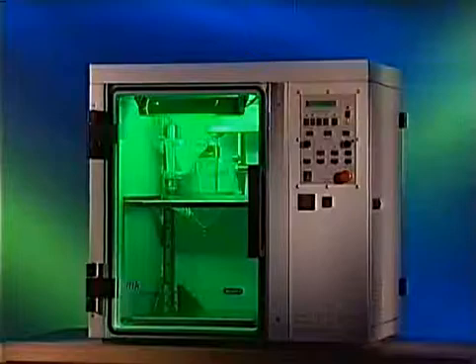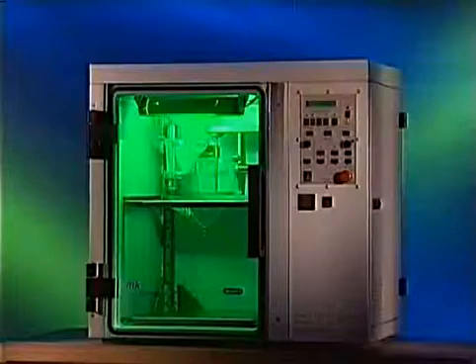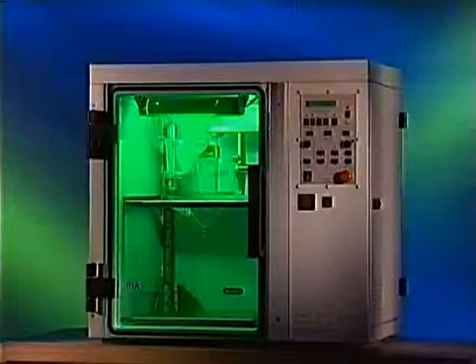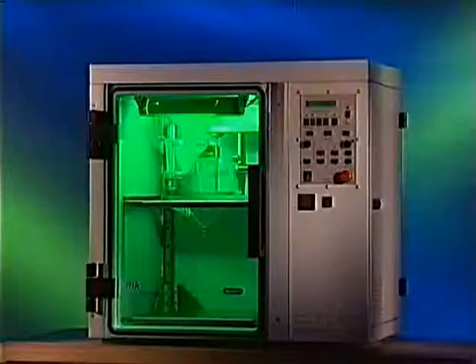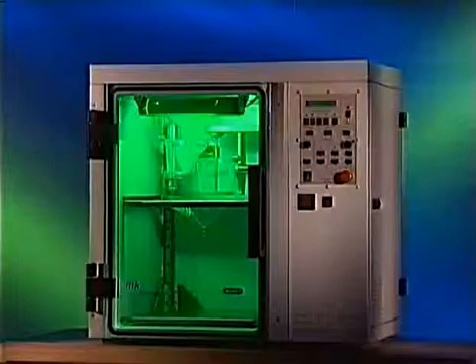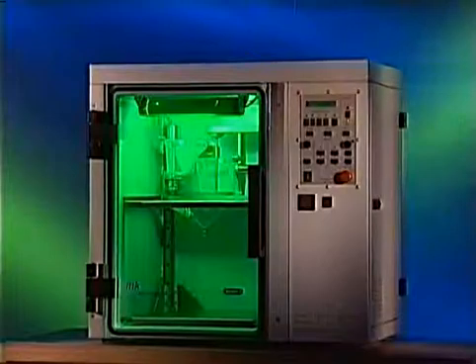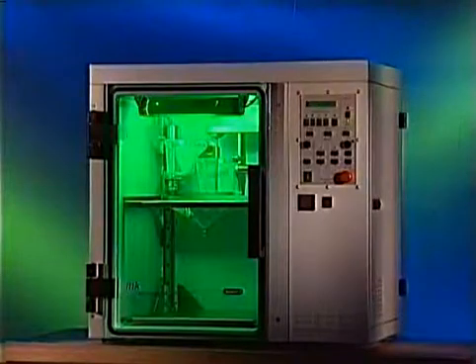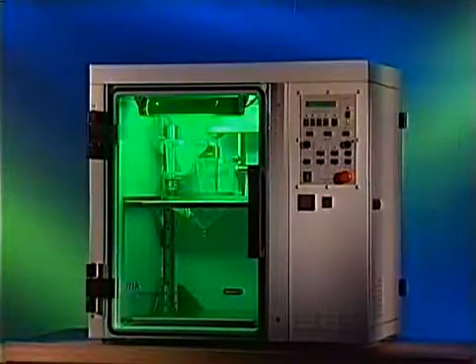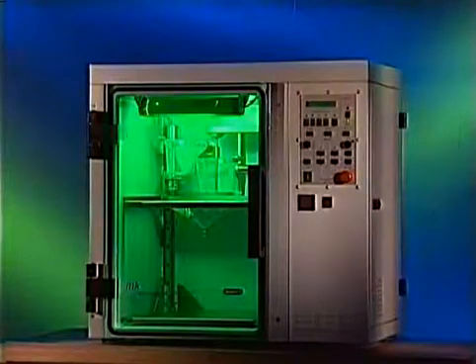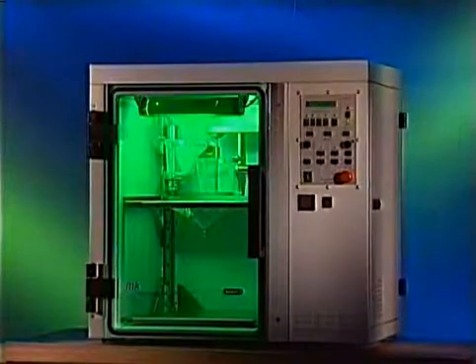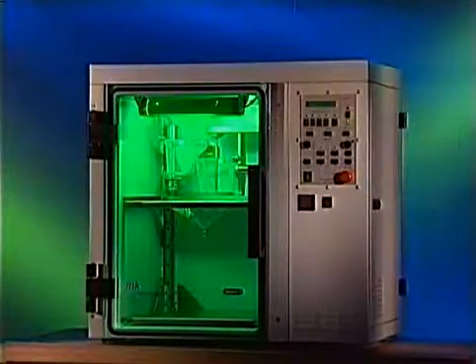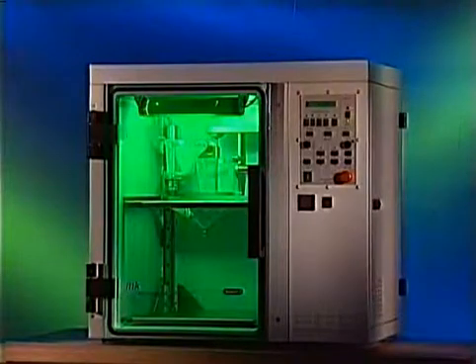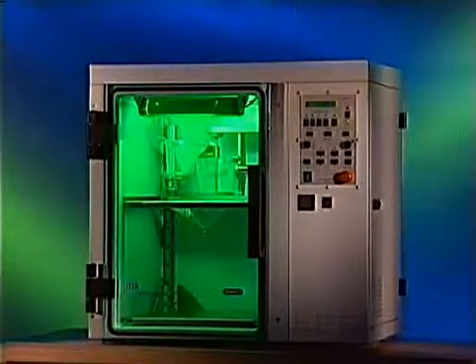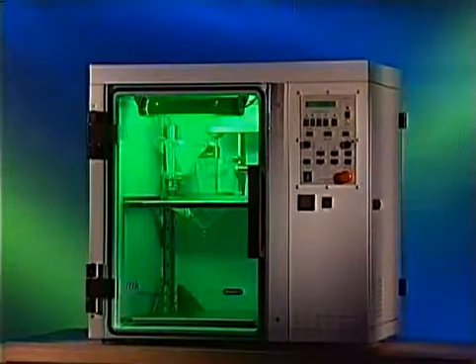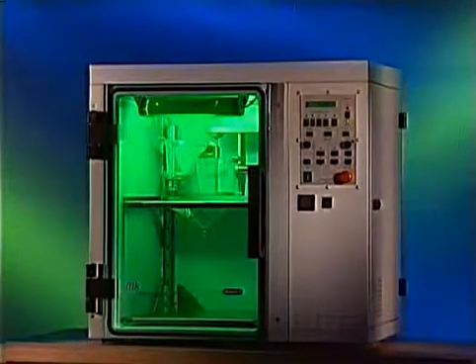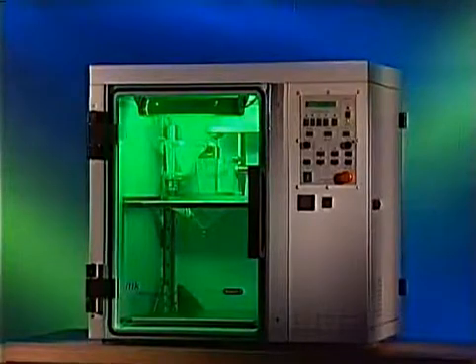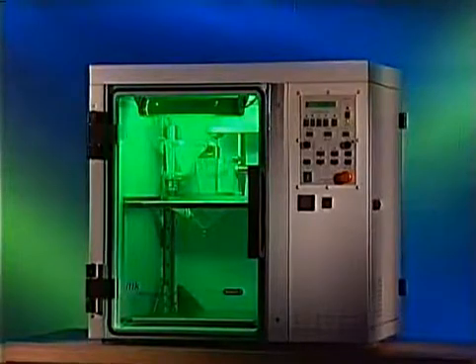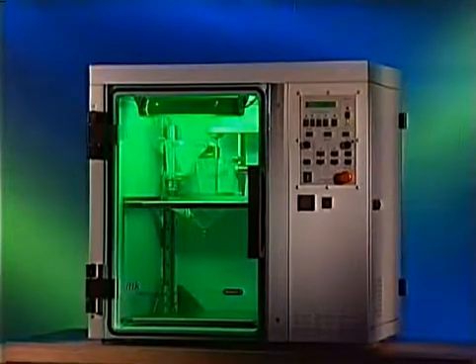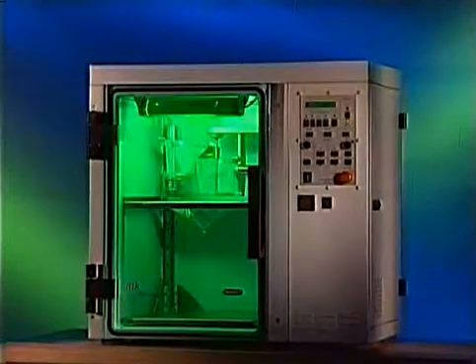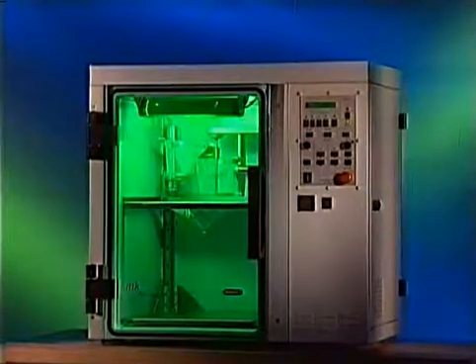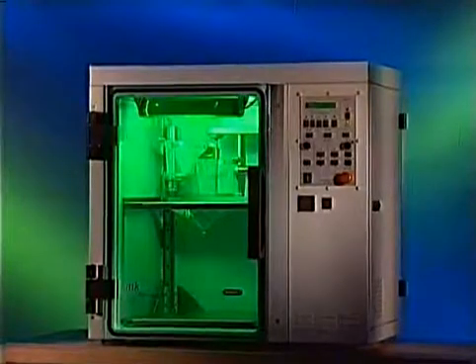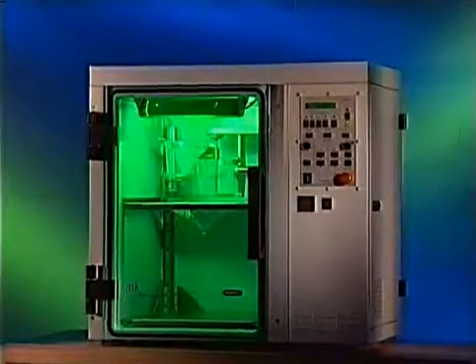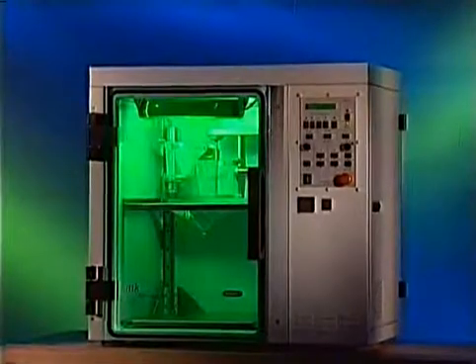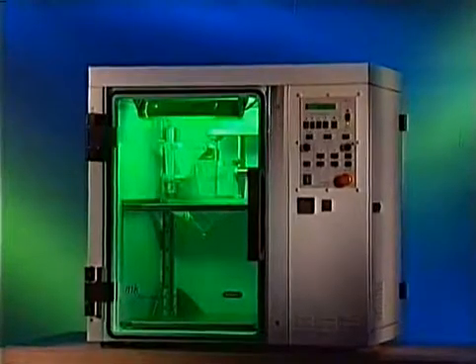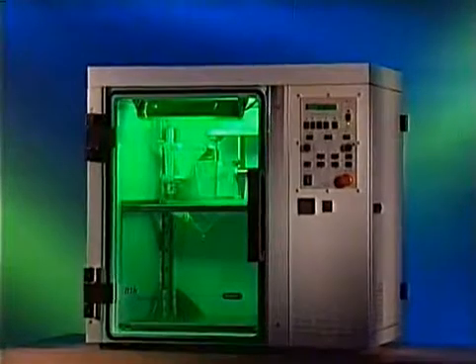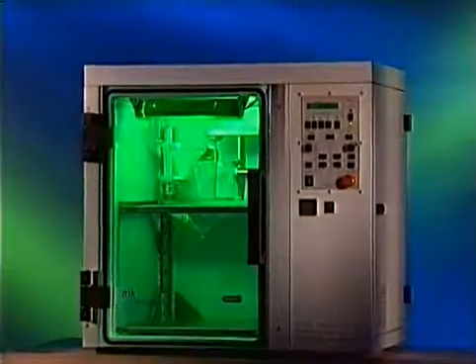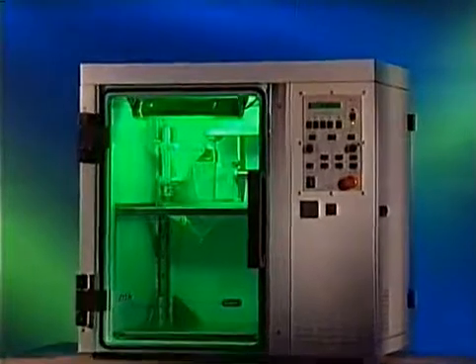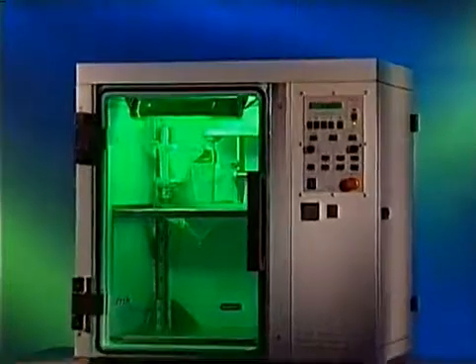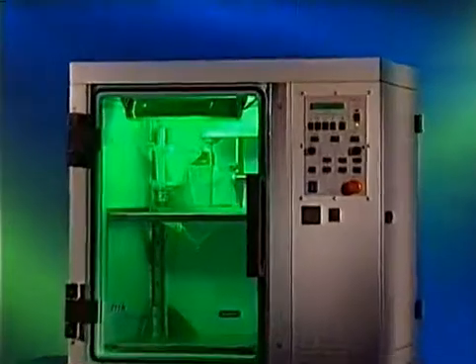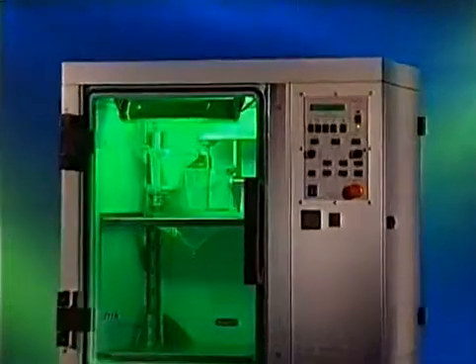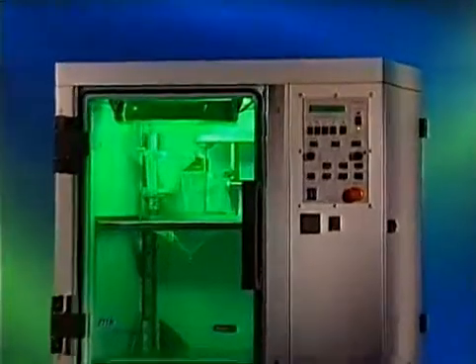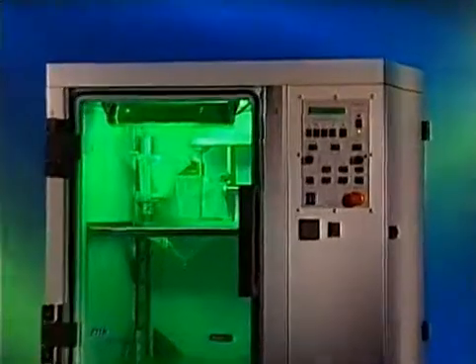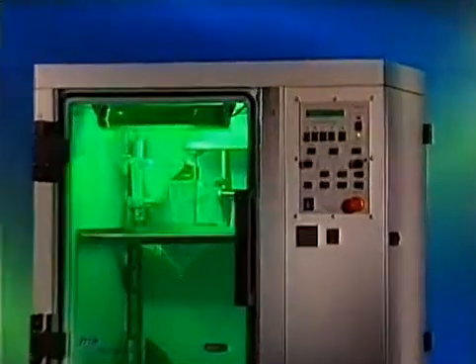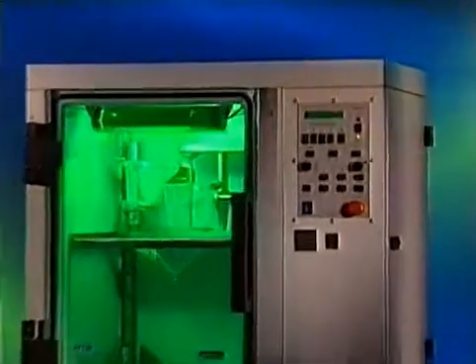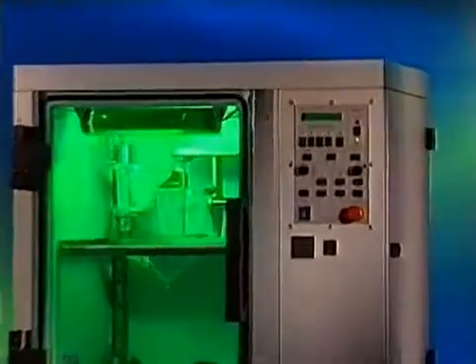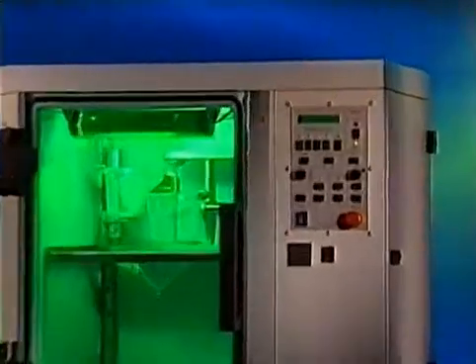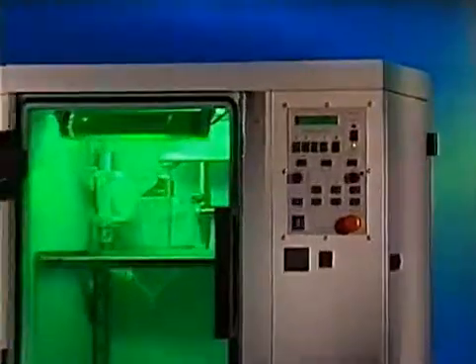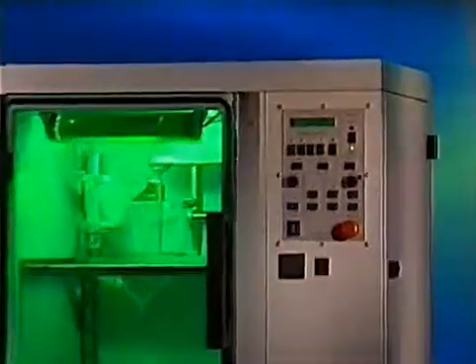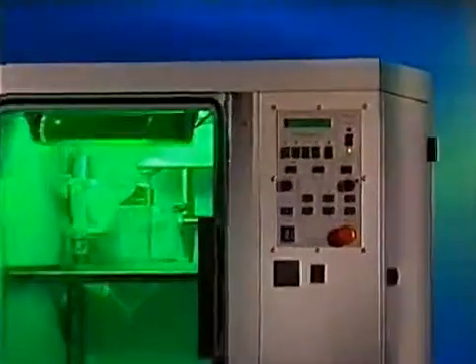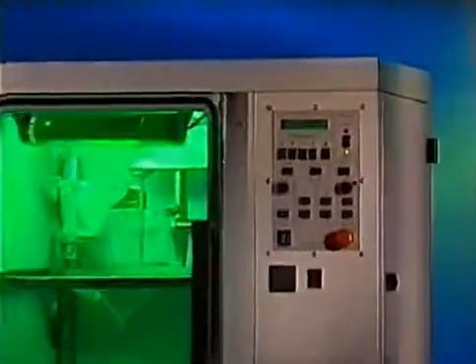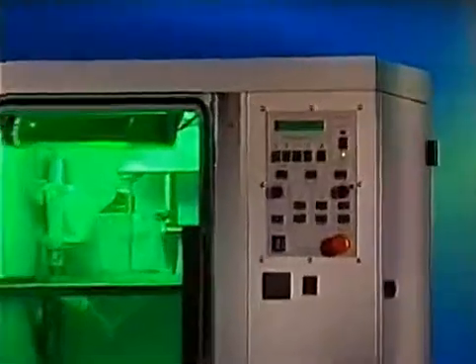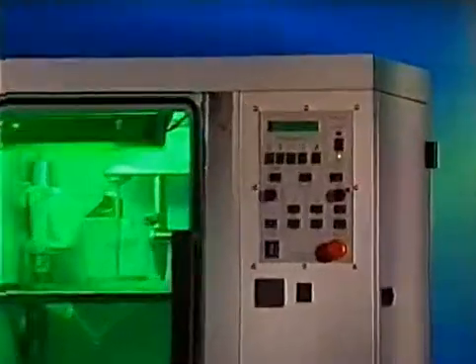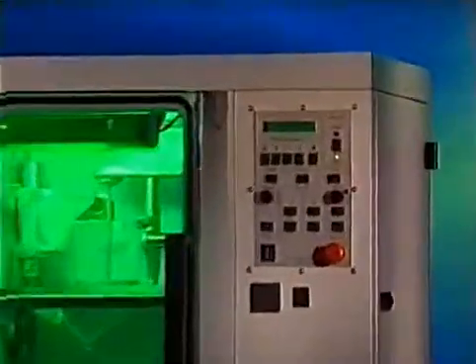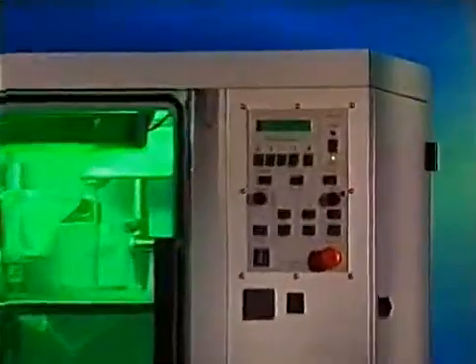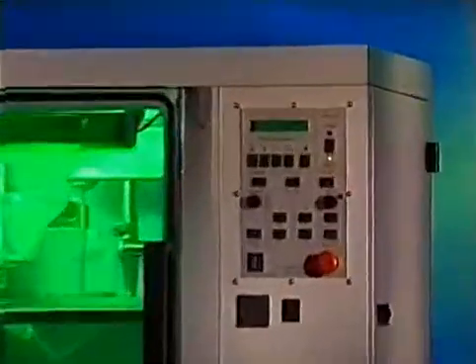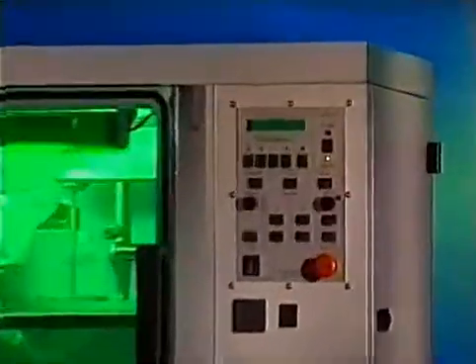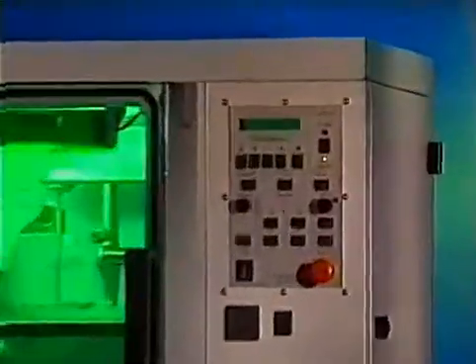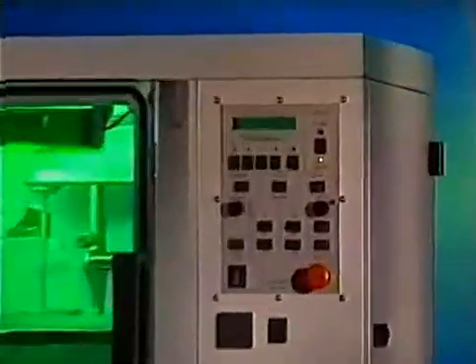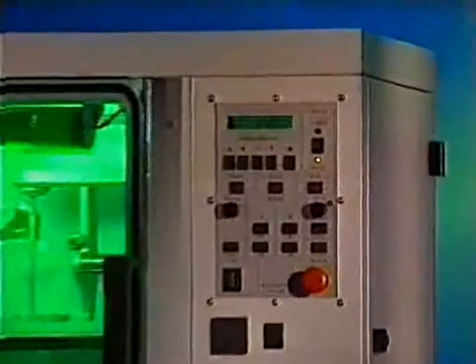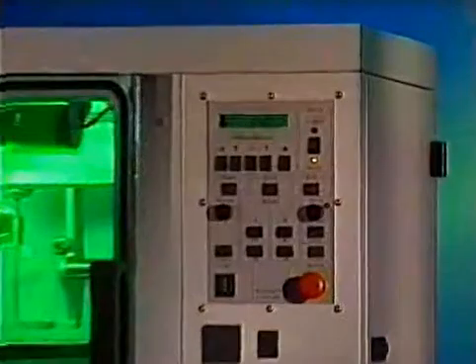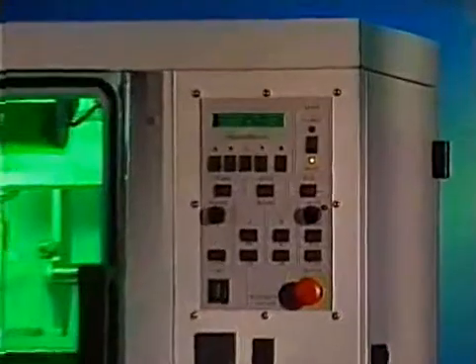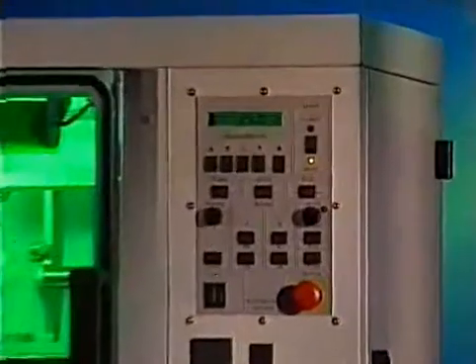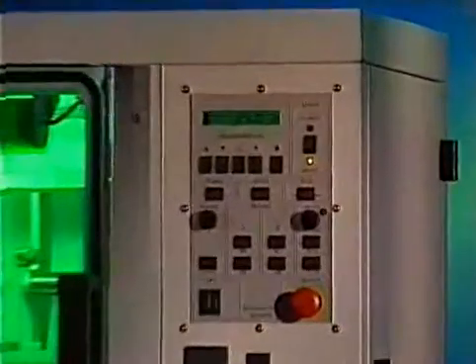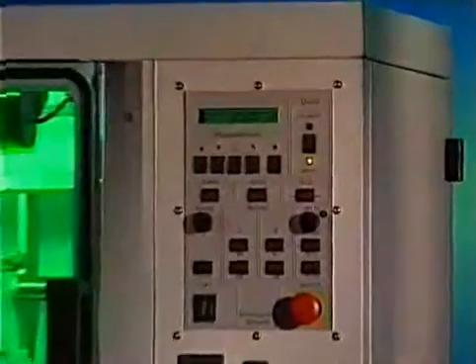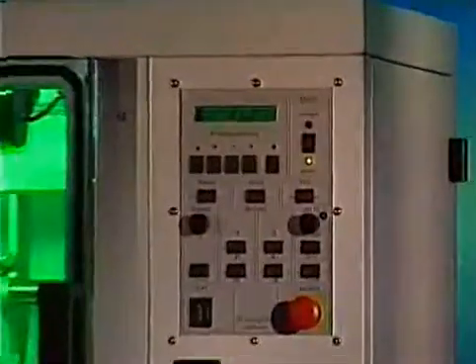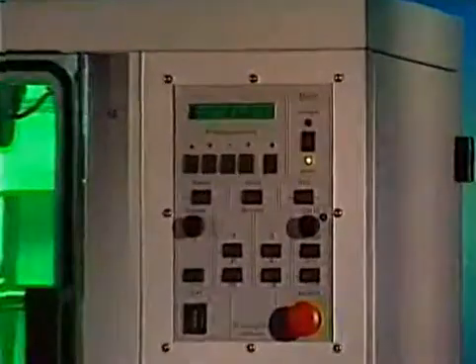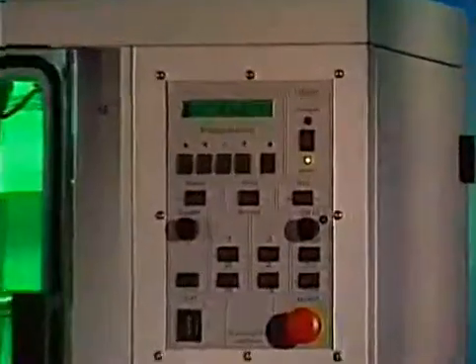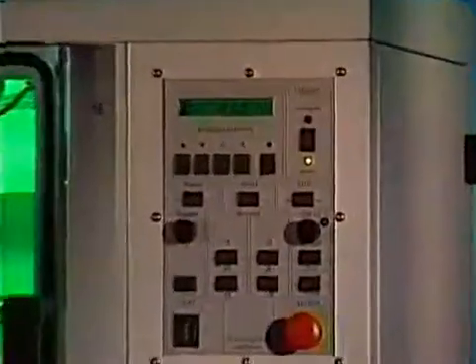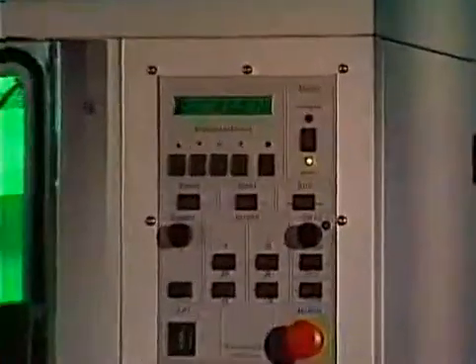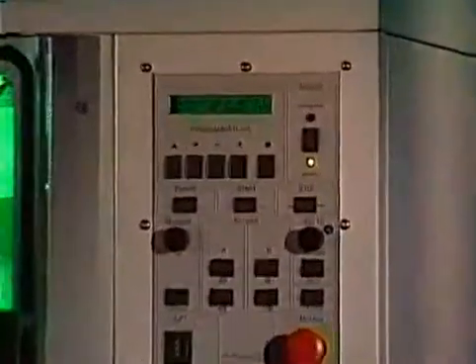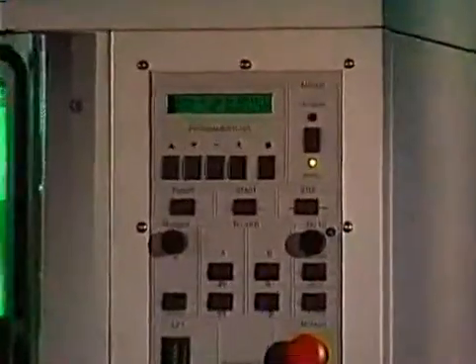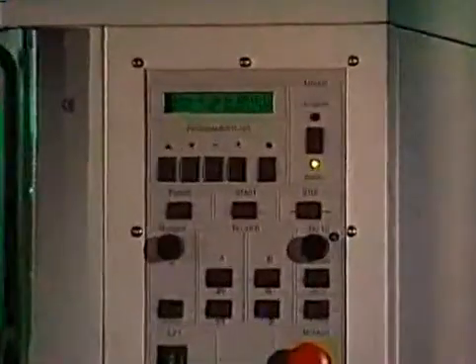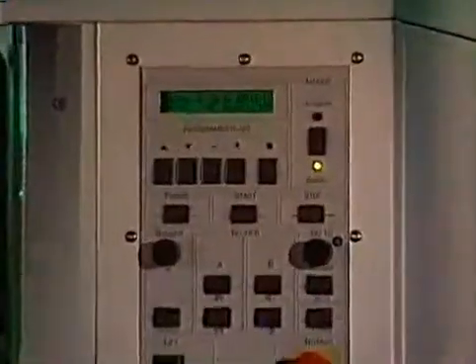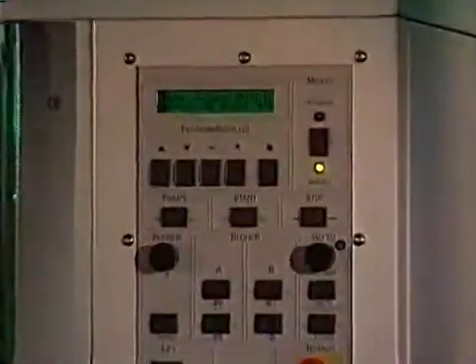The basic model, System 1, with a casting volume of 1 liter, is perfectly dimensioned for classical prototype production.